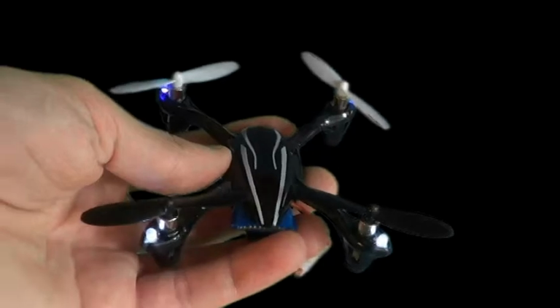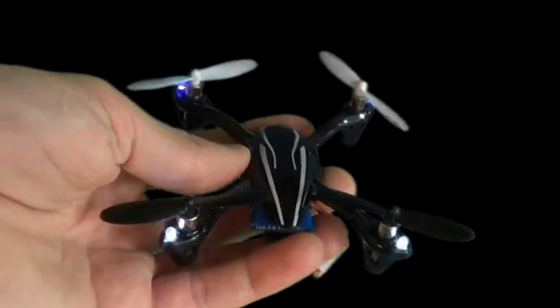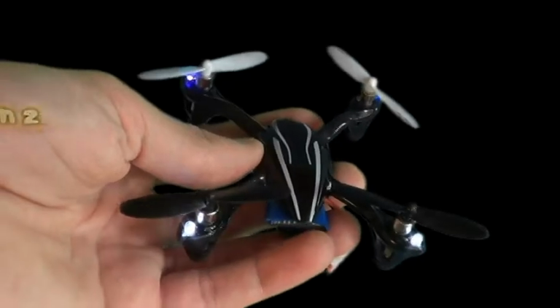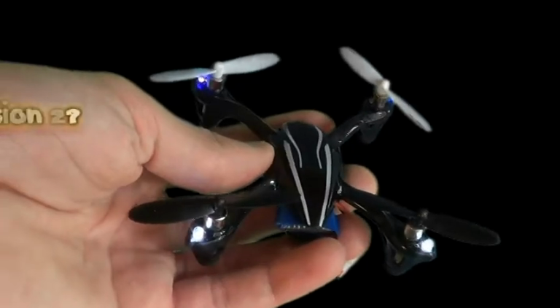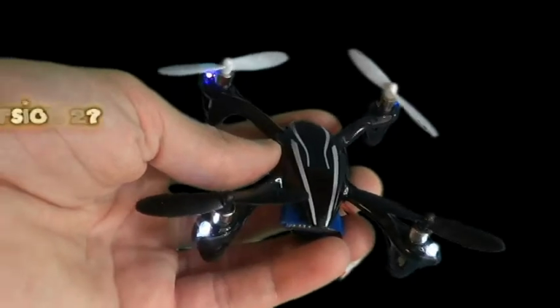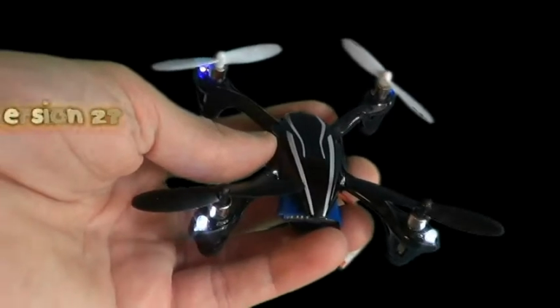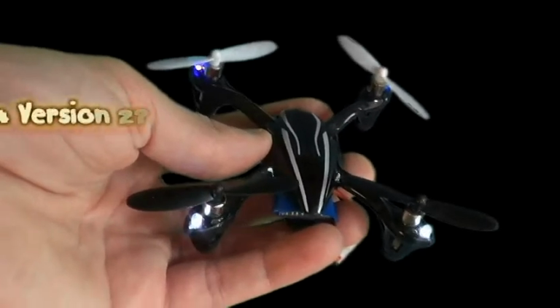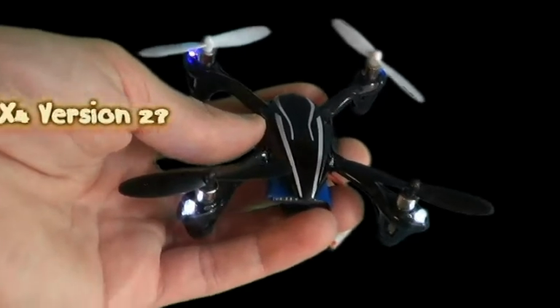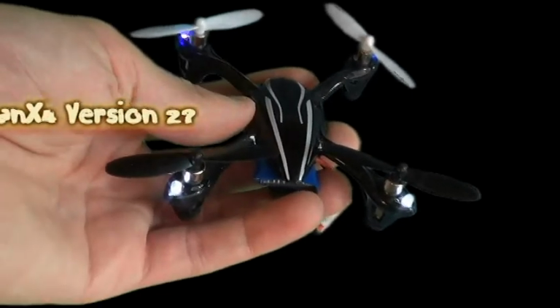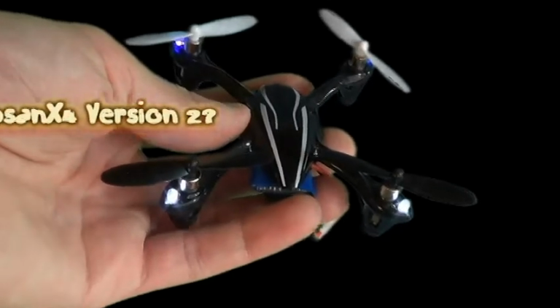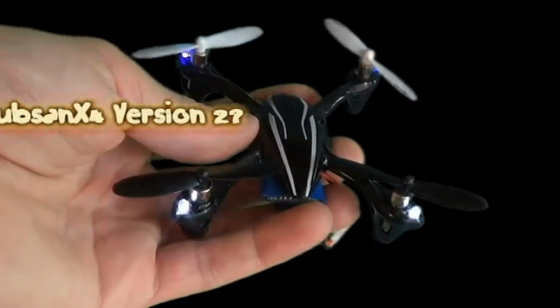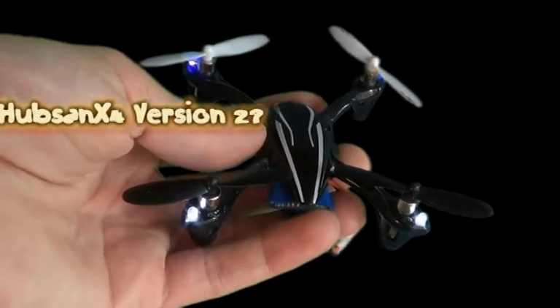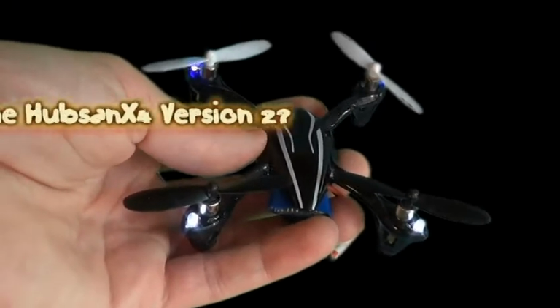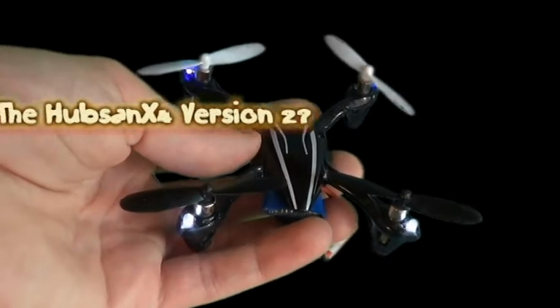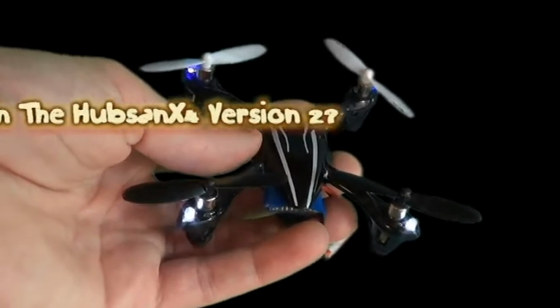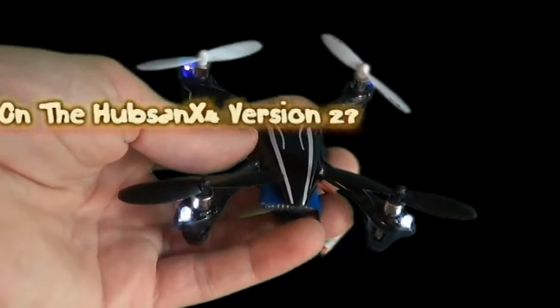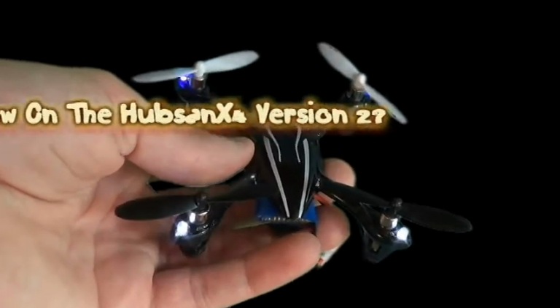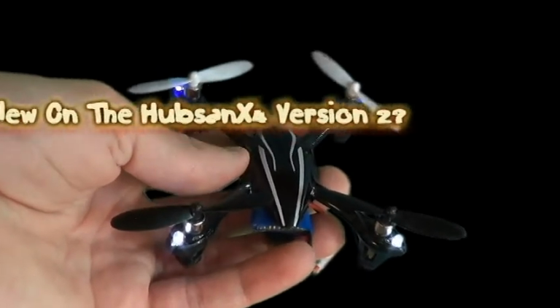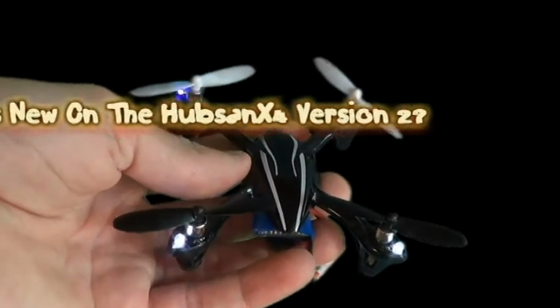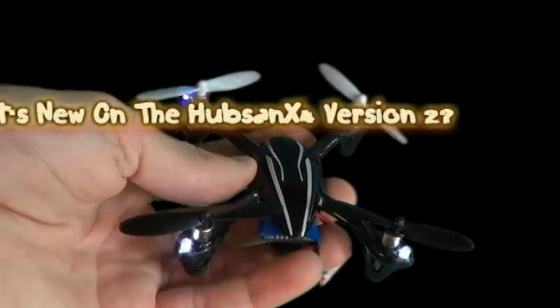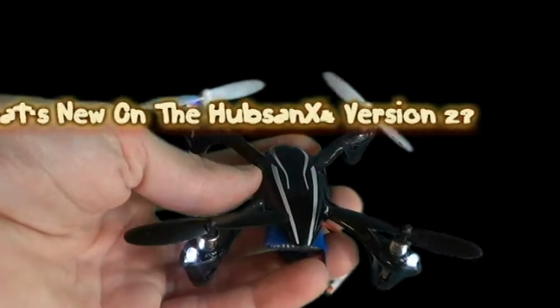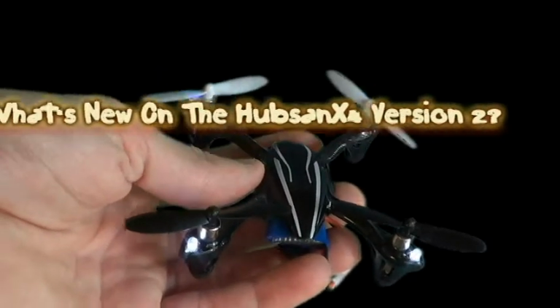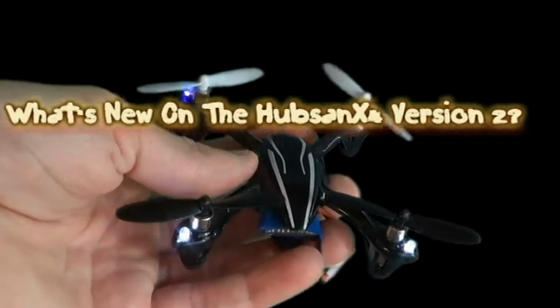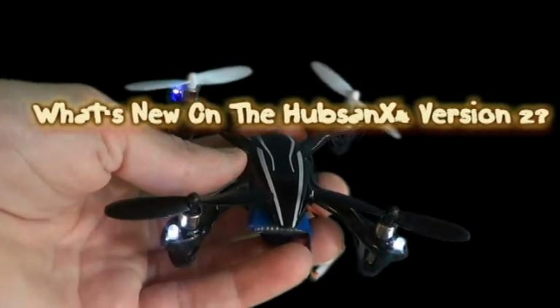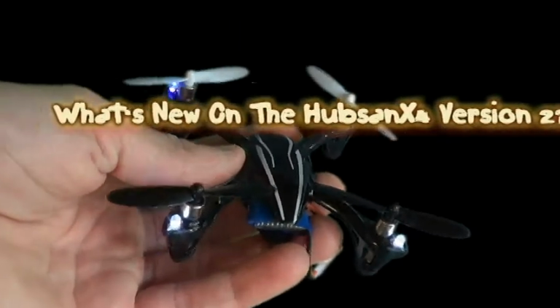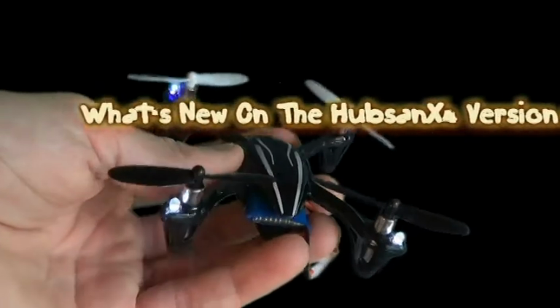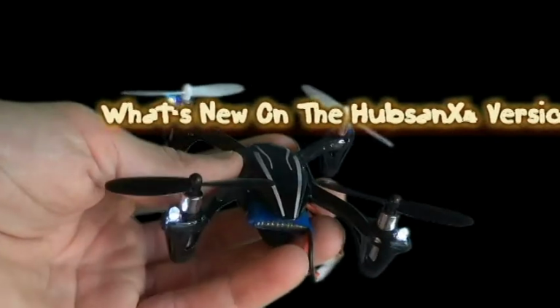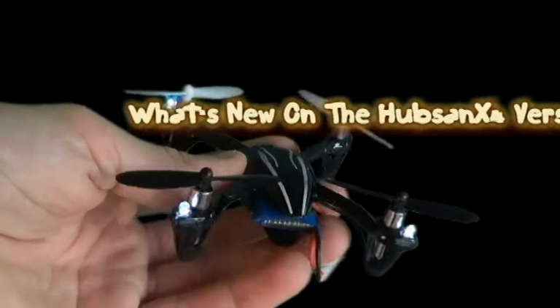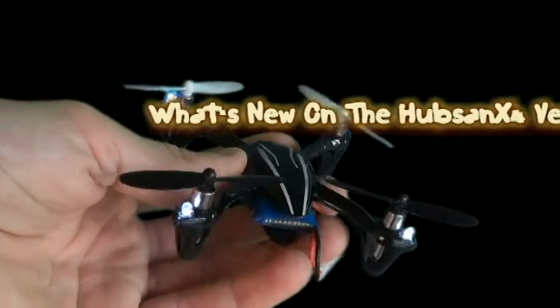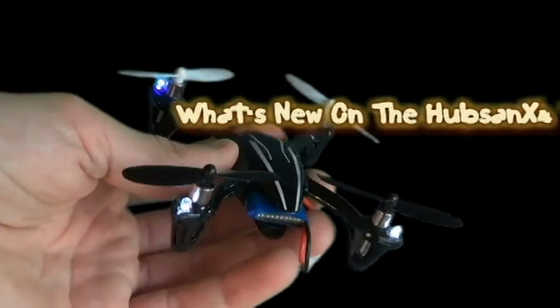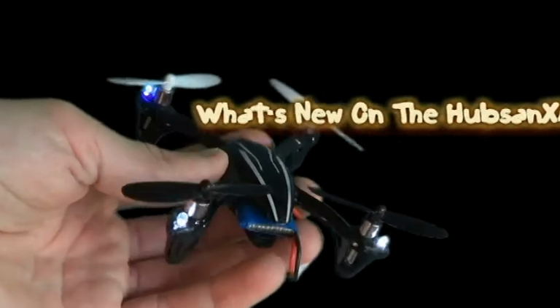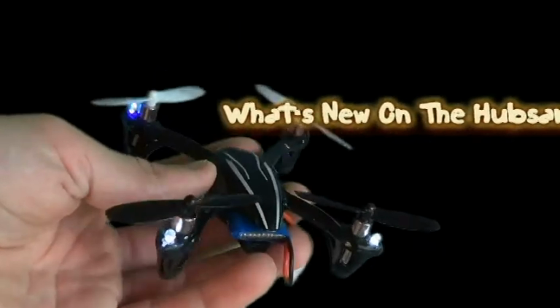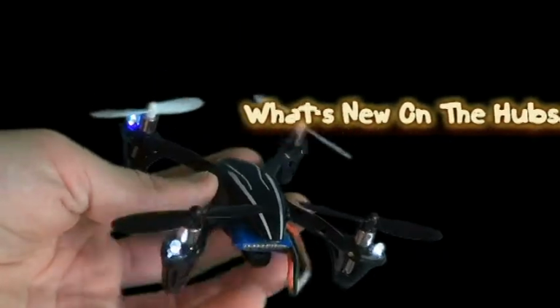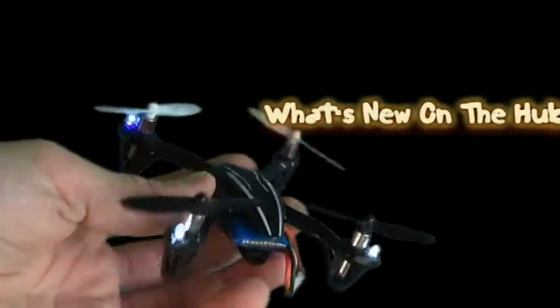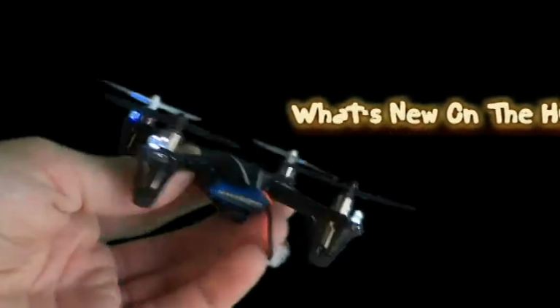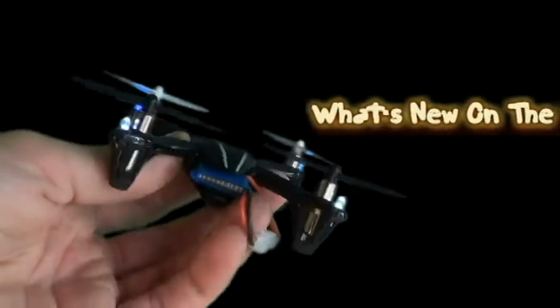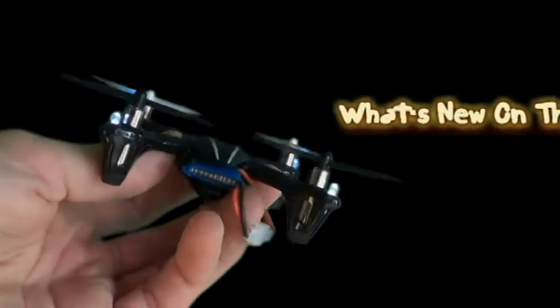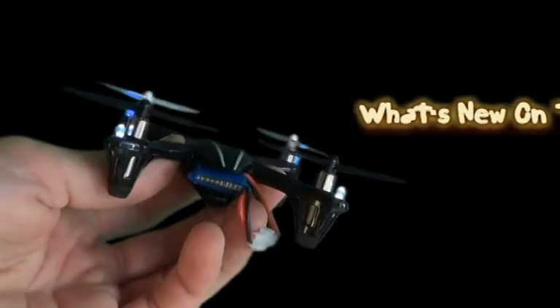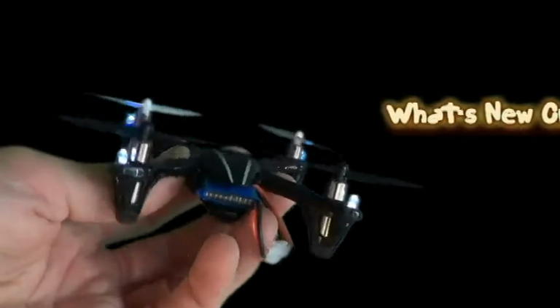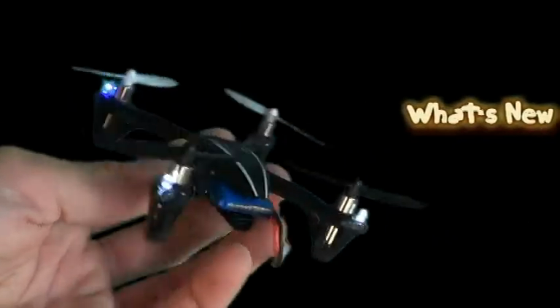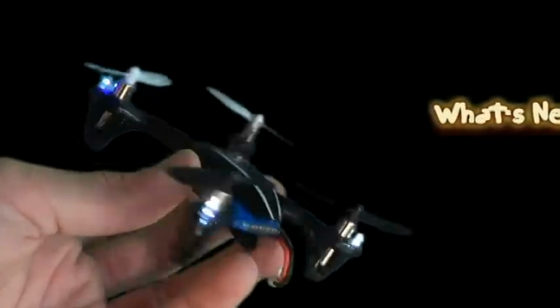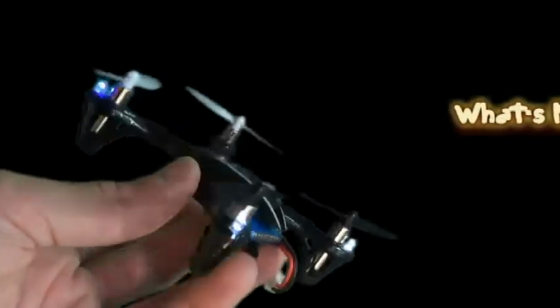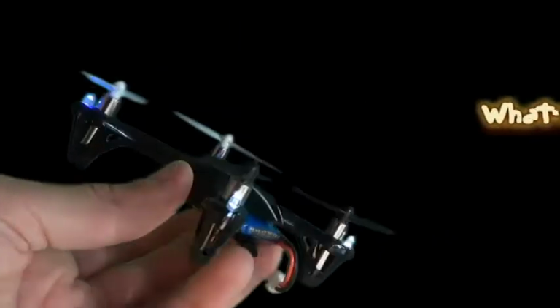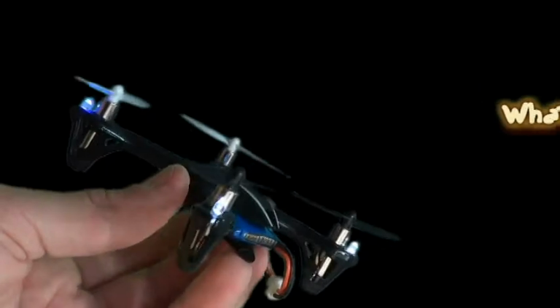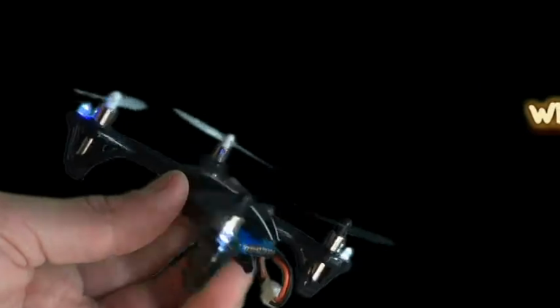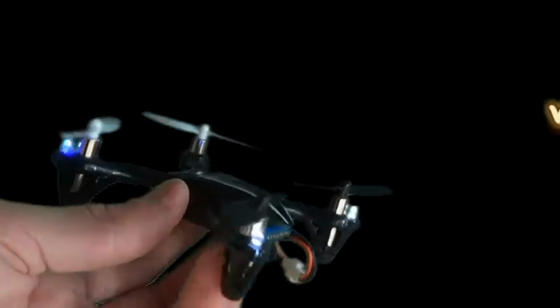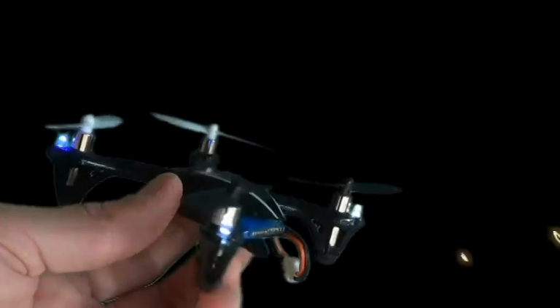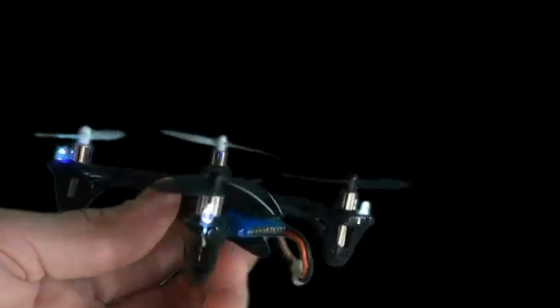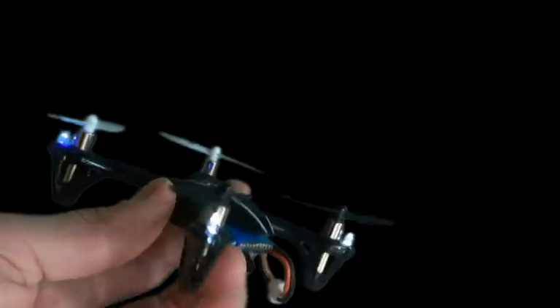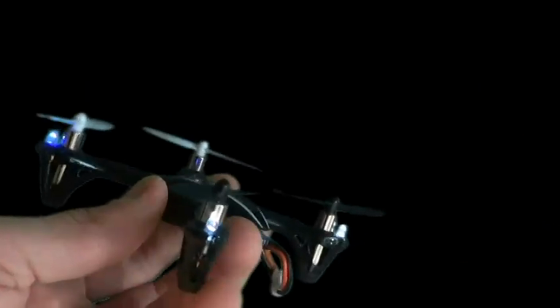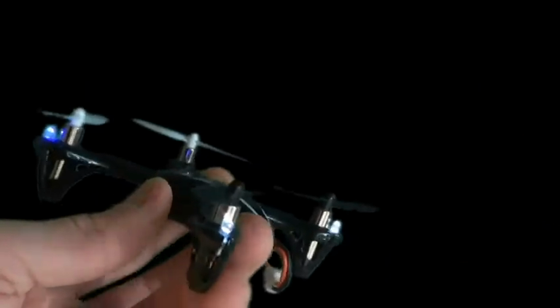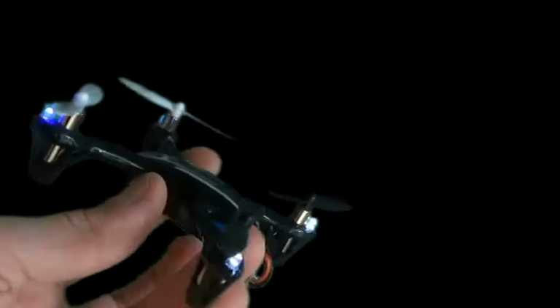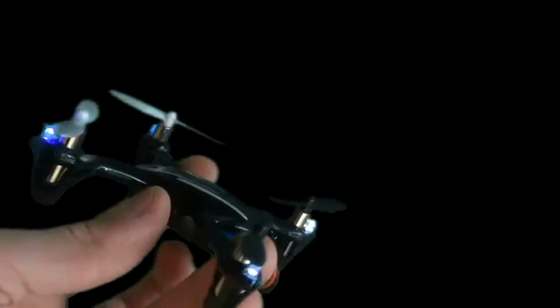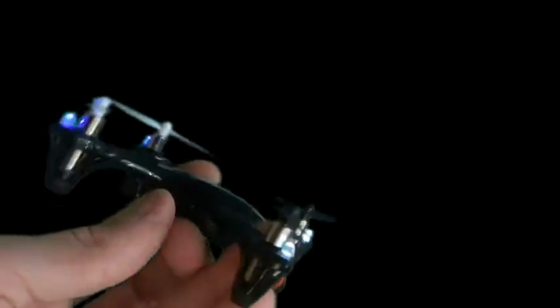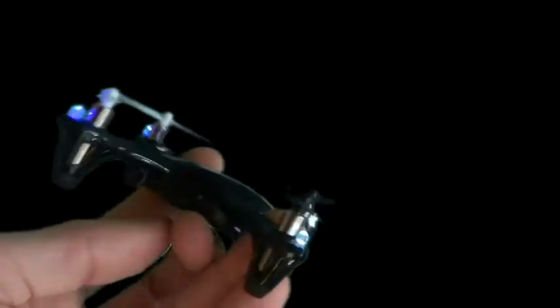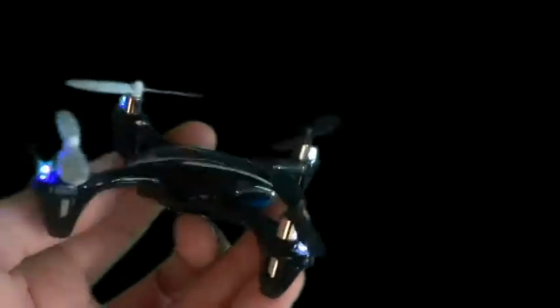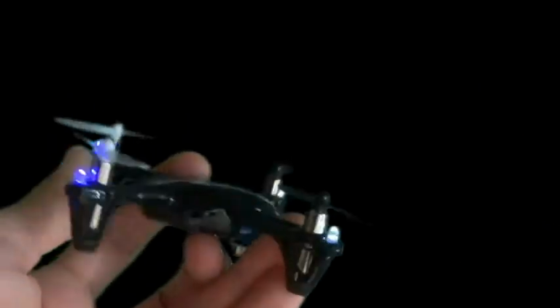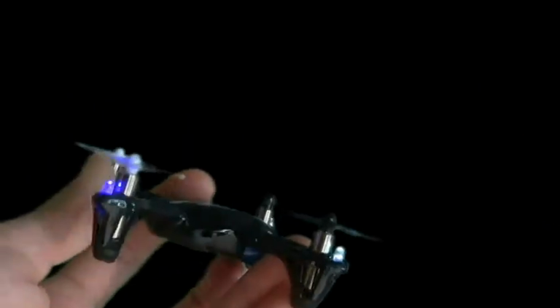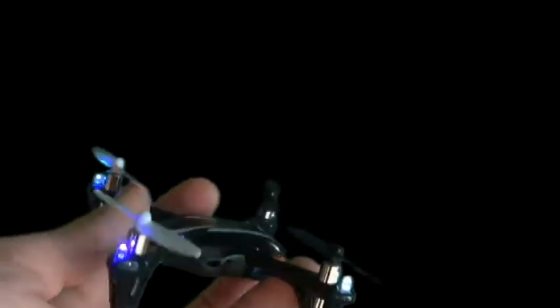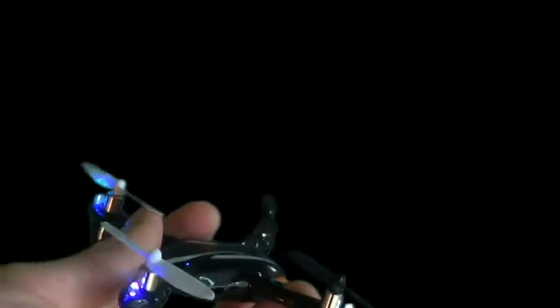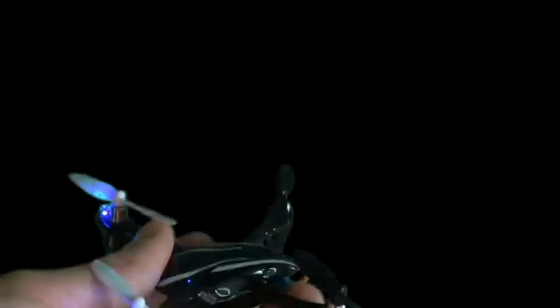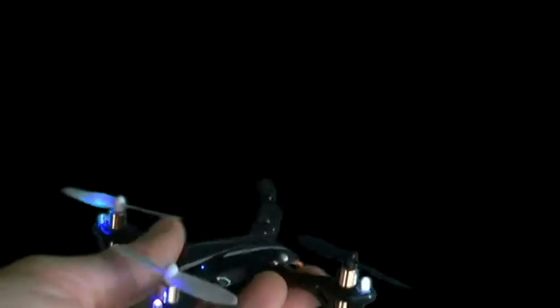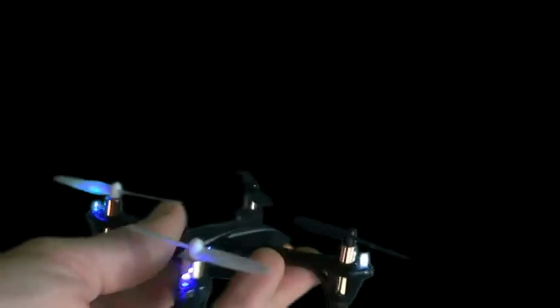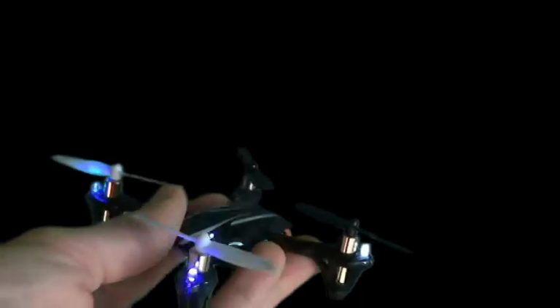Hey YouTube, this is going to be a little video on what's new on the new version of the HubSan X4 version 2.